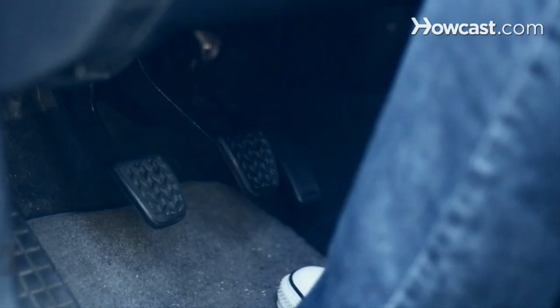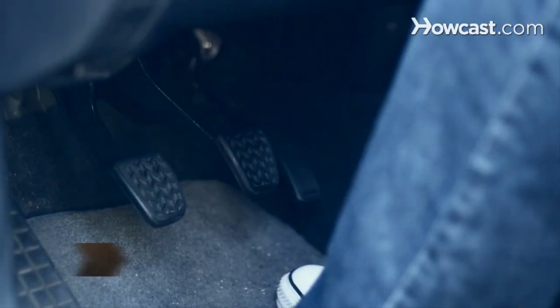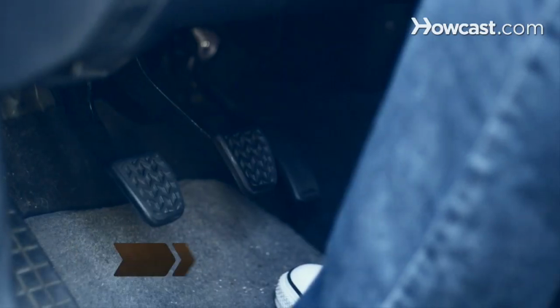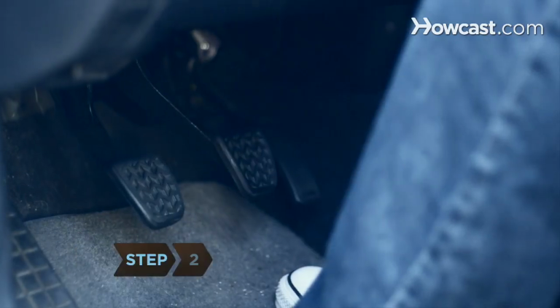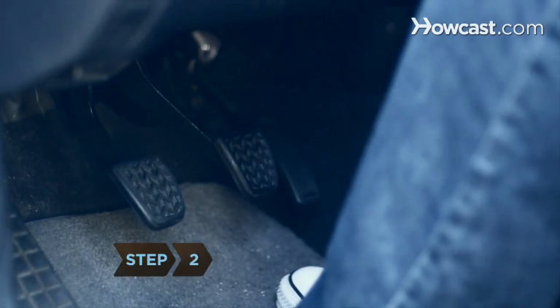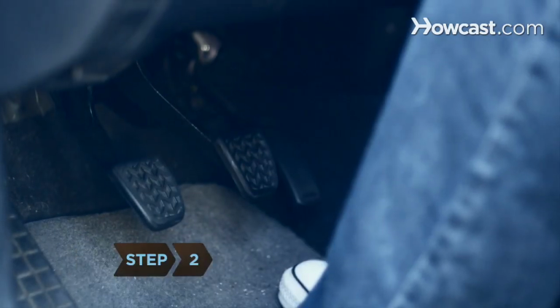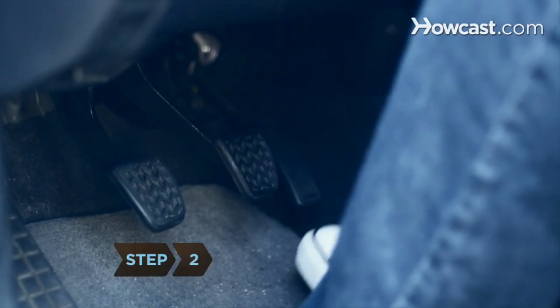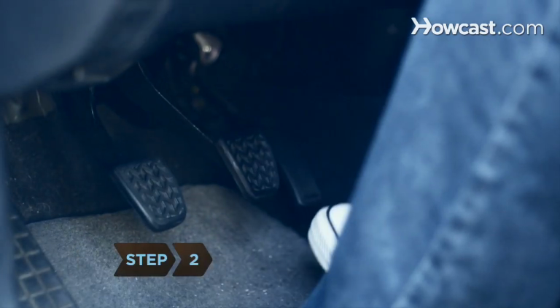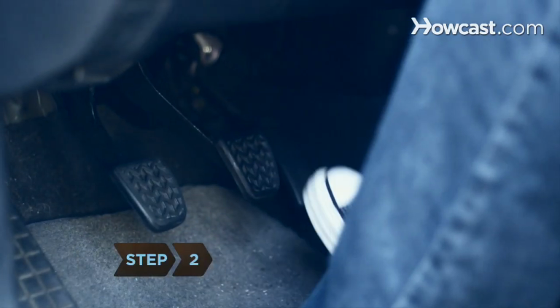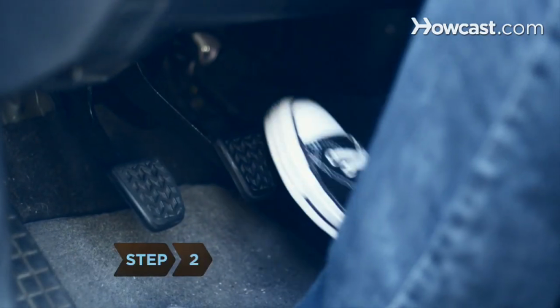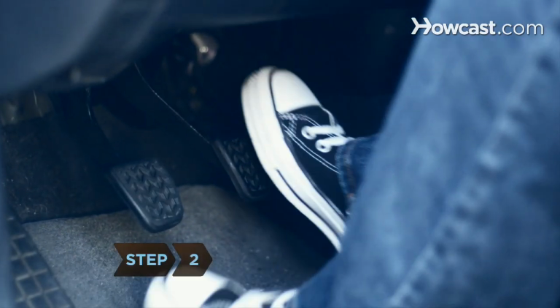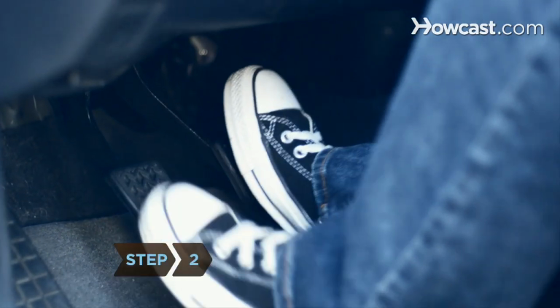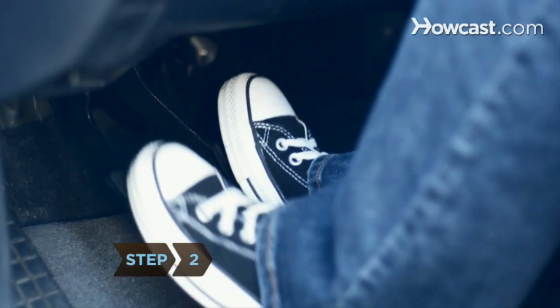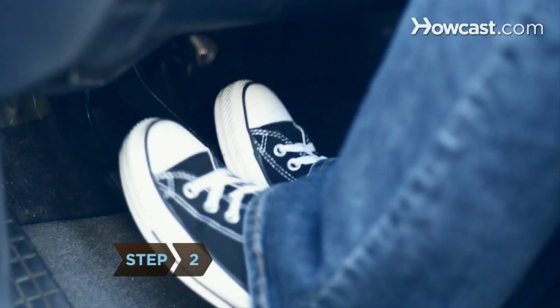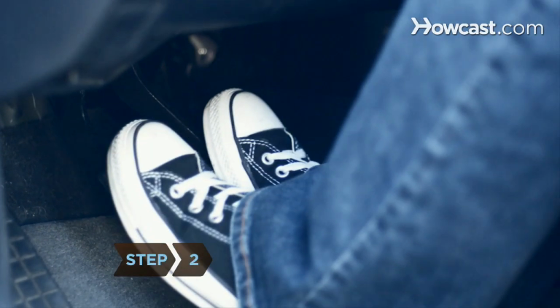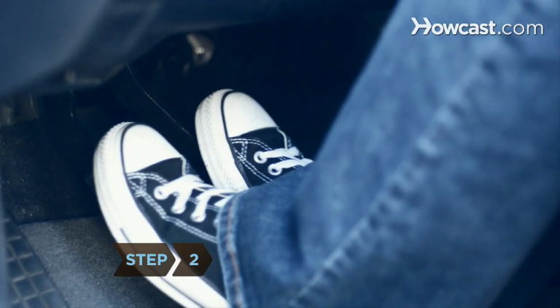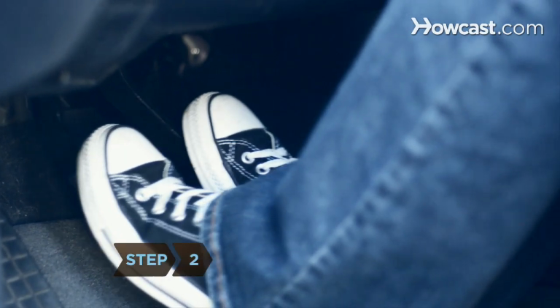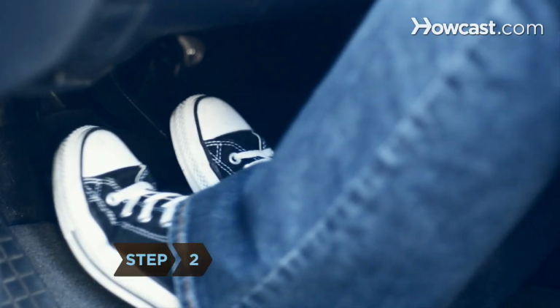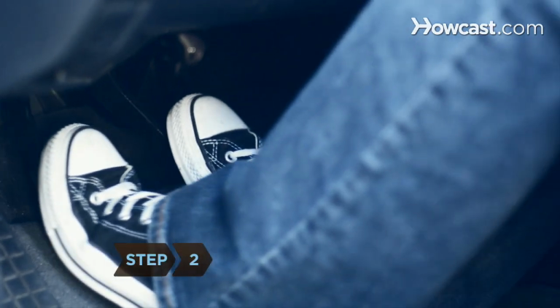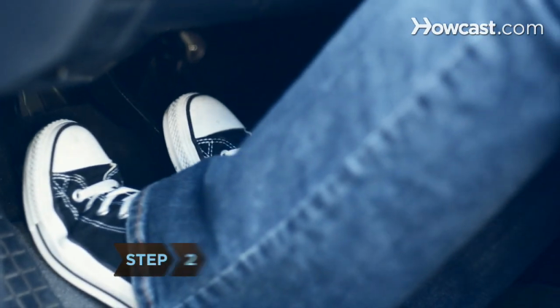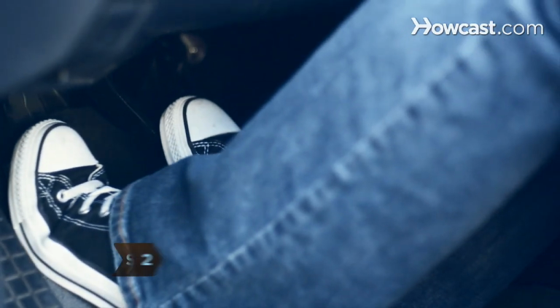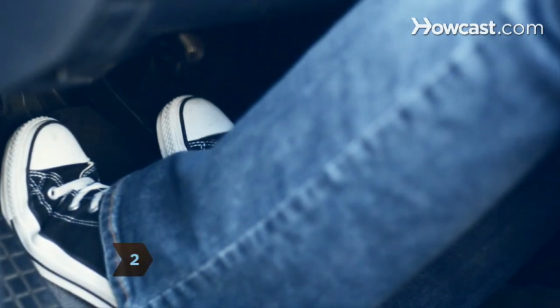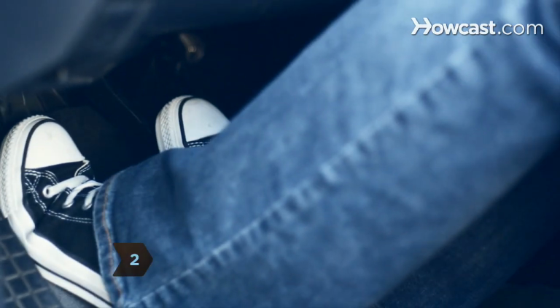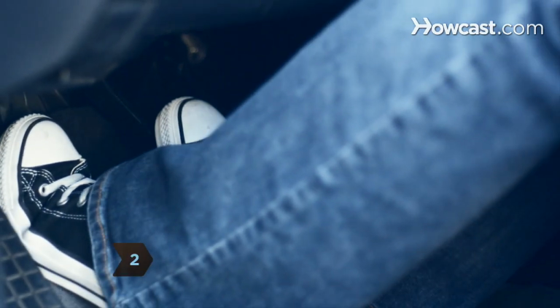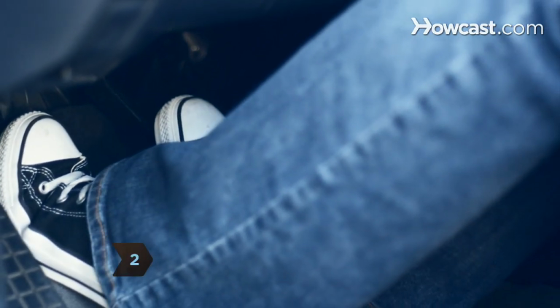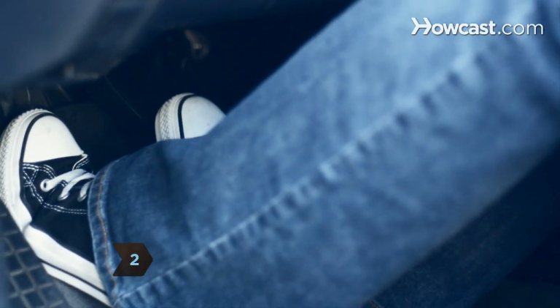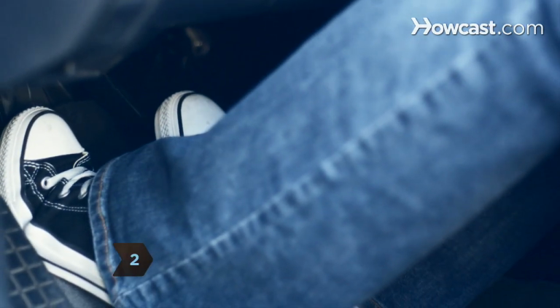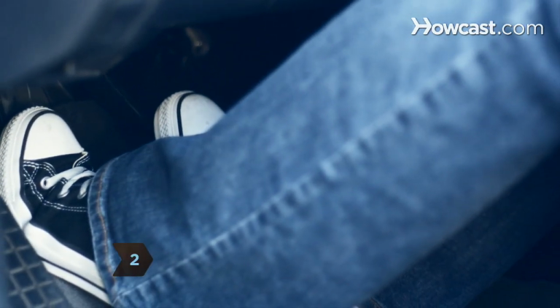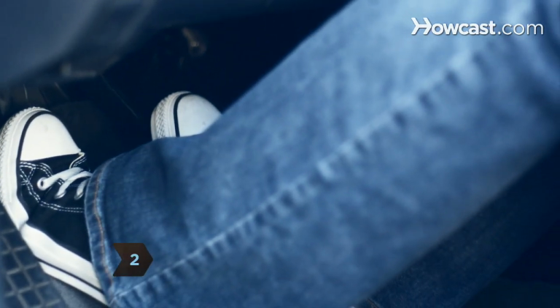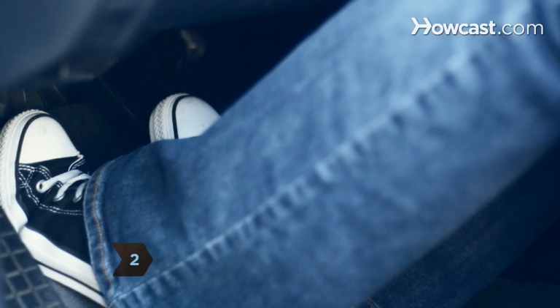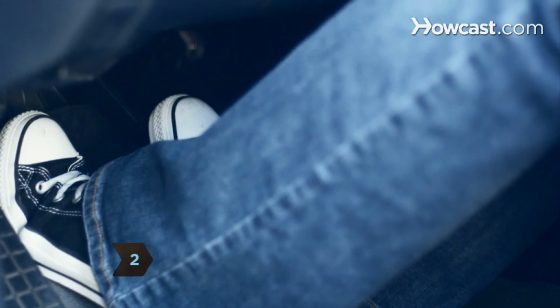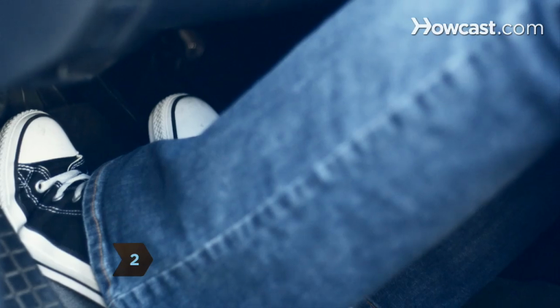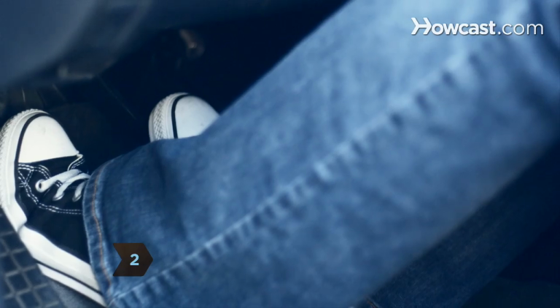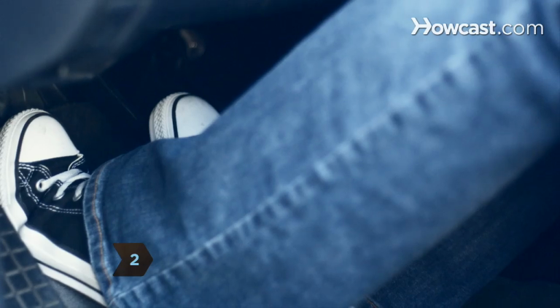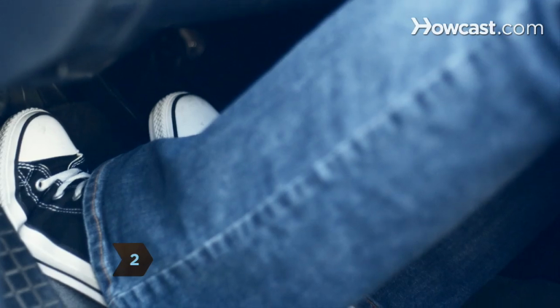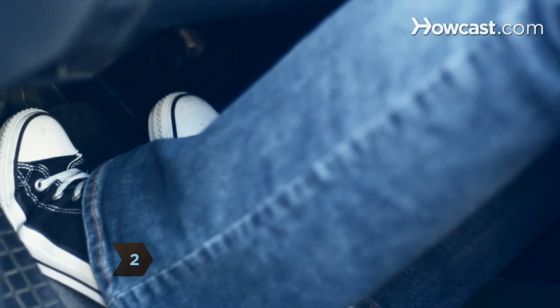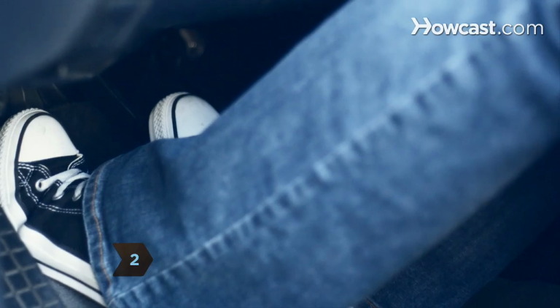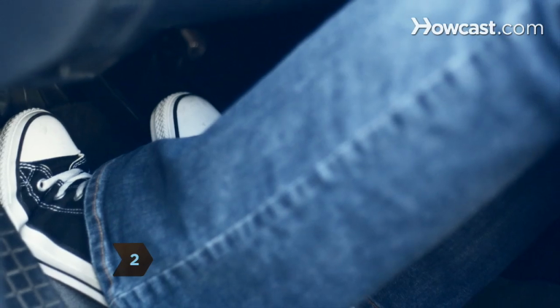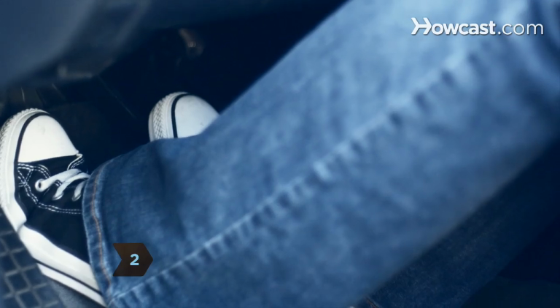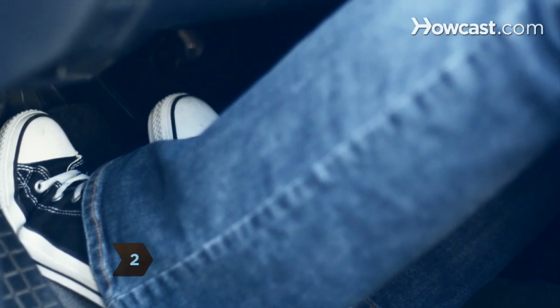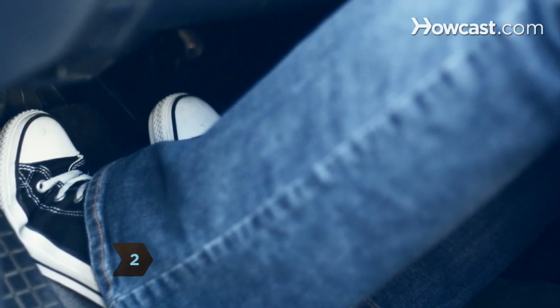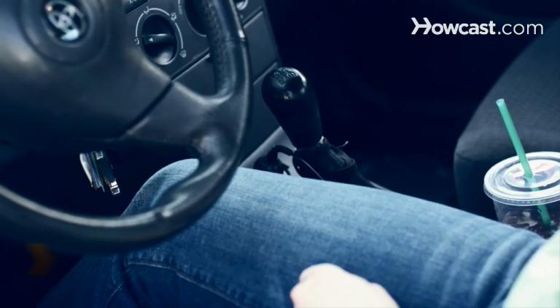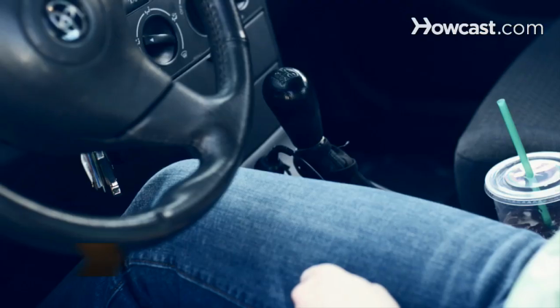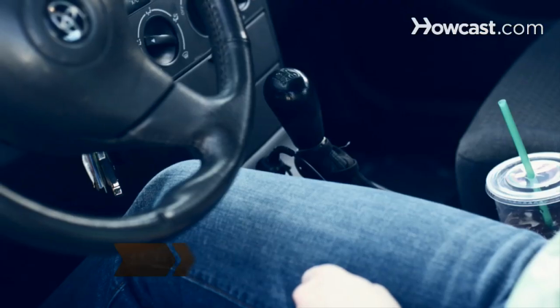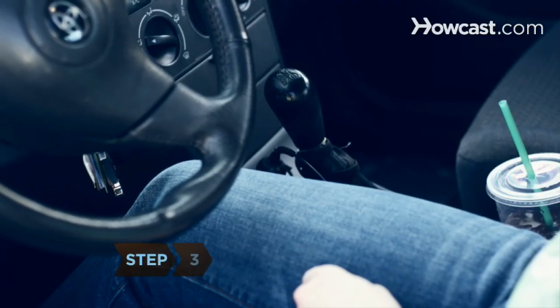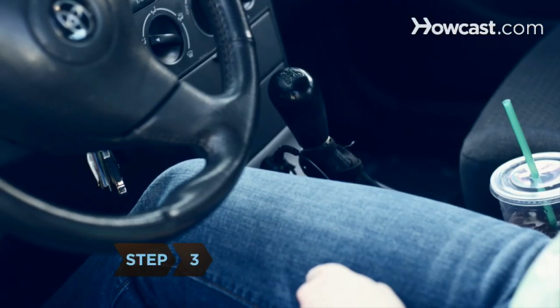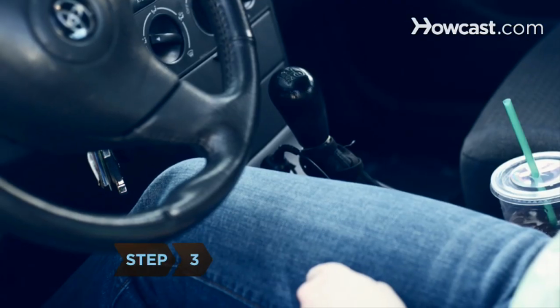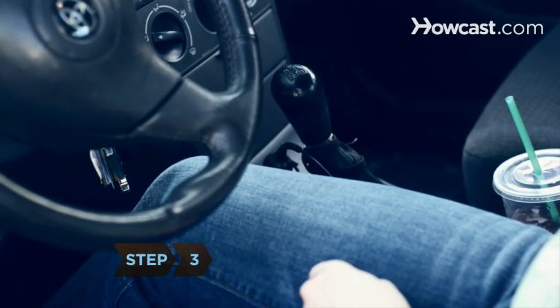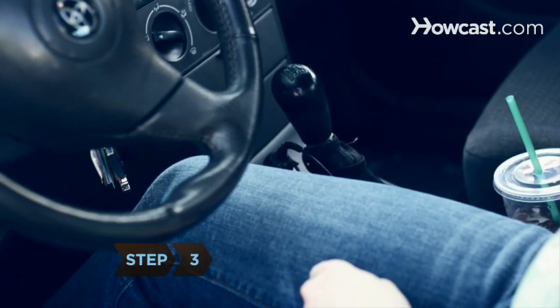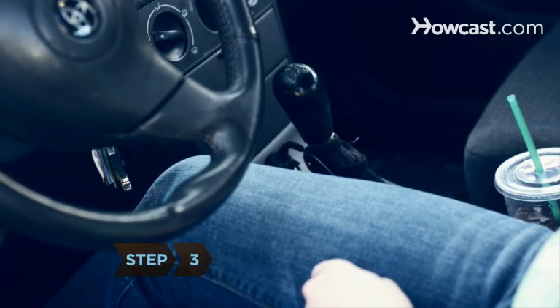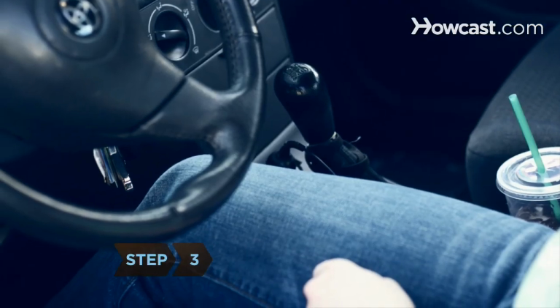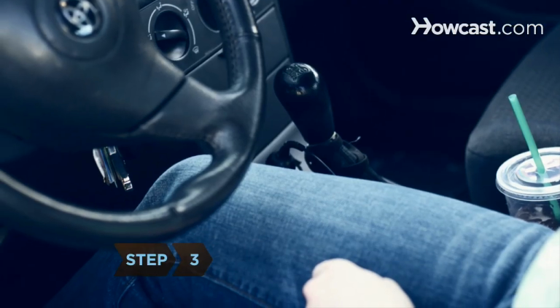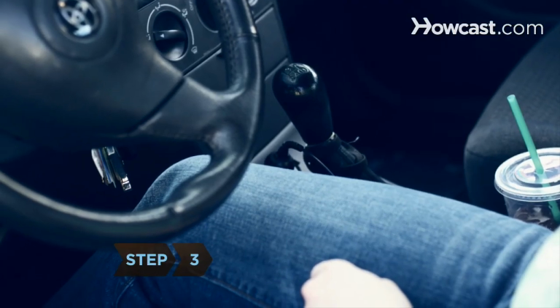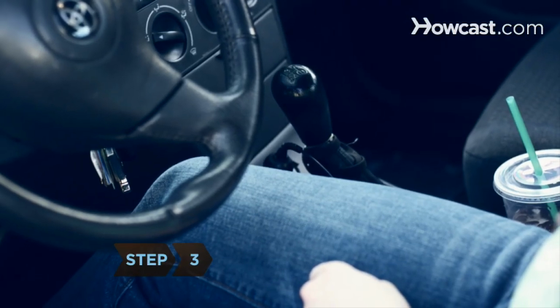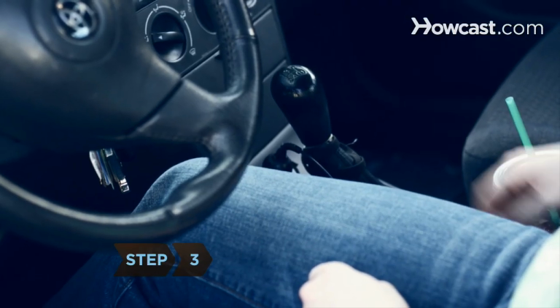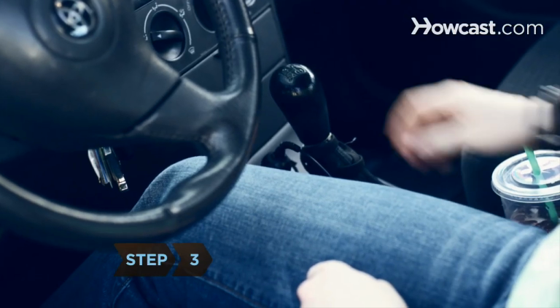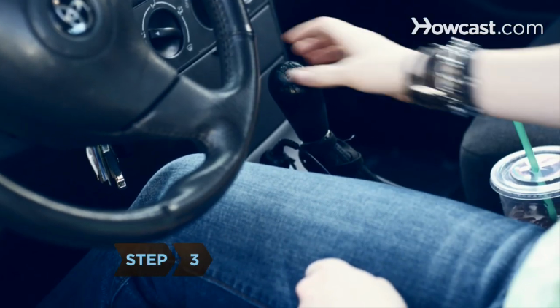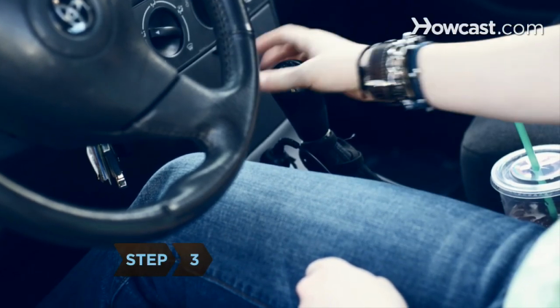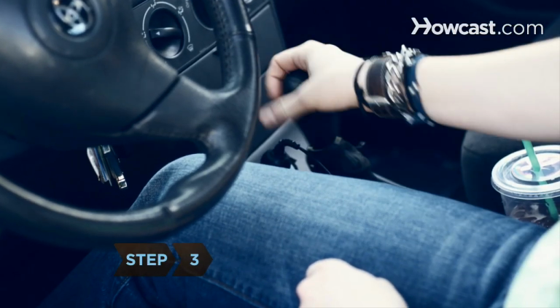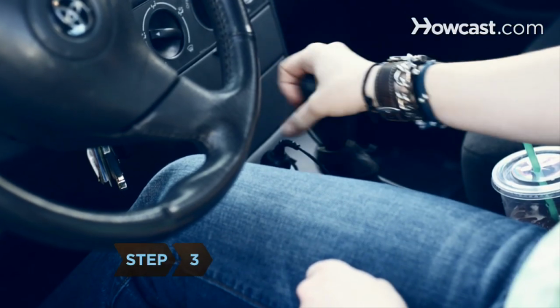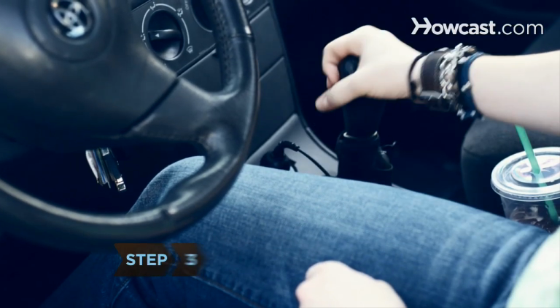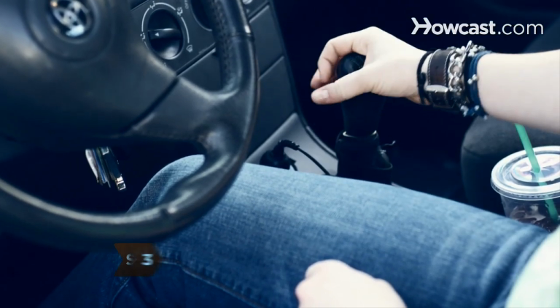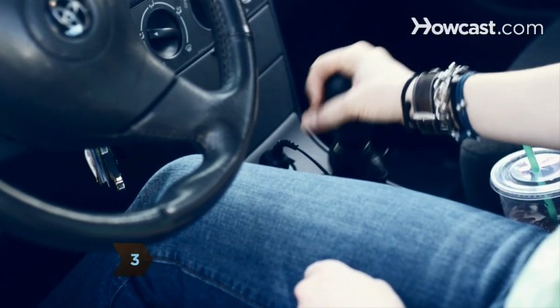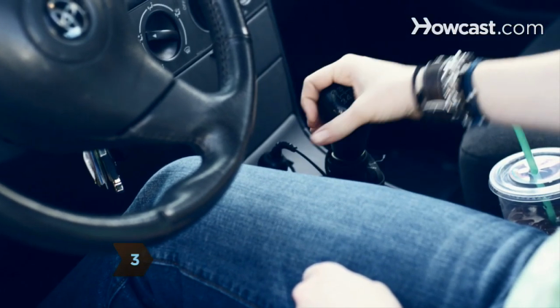Step 2: Depress the clutch and brake pedals simultaneously. Step 3: Place the shifter in neutral.